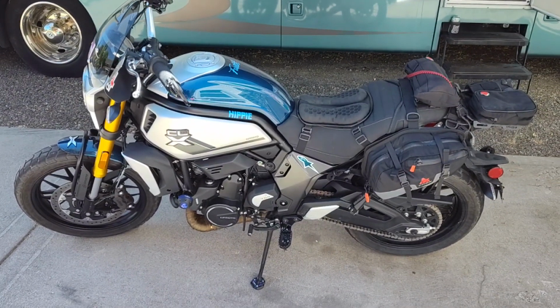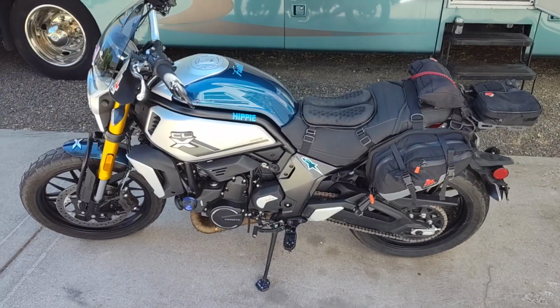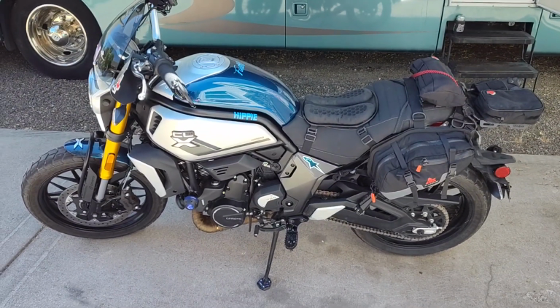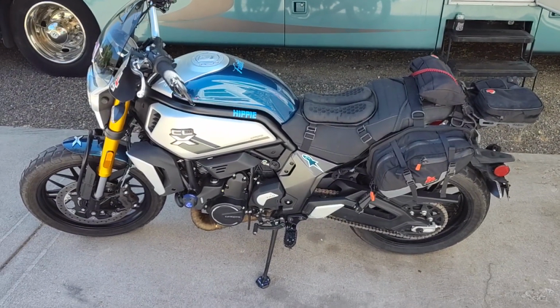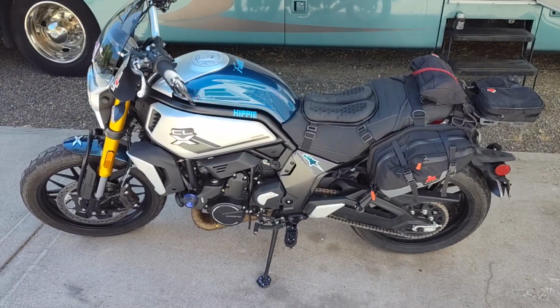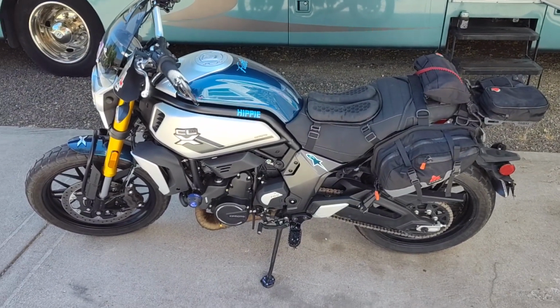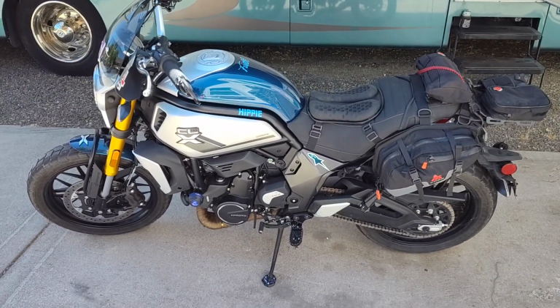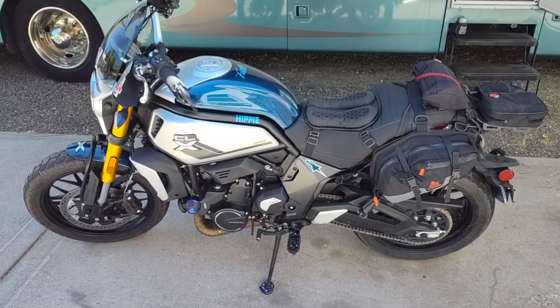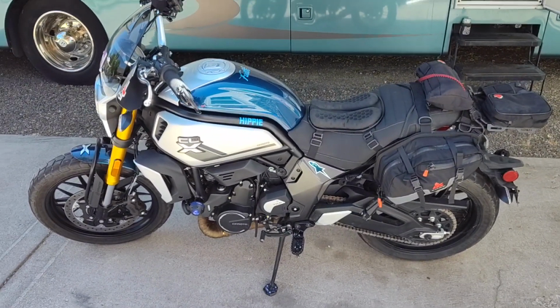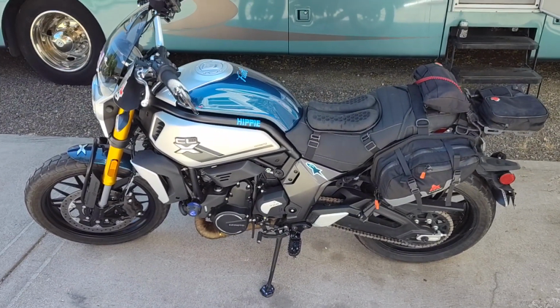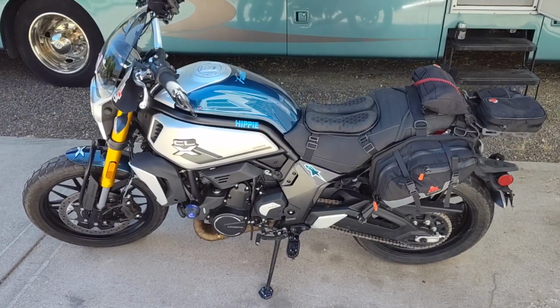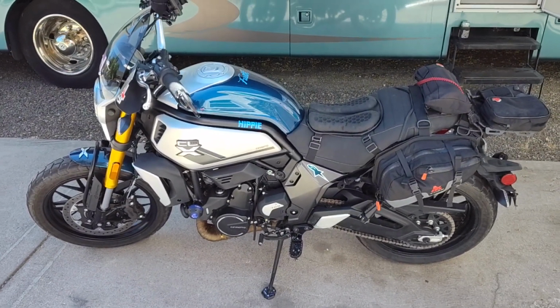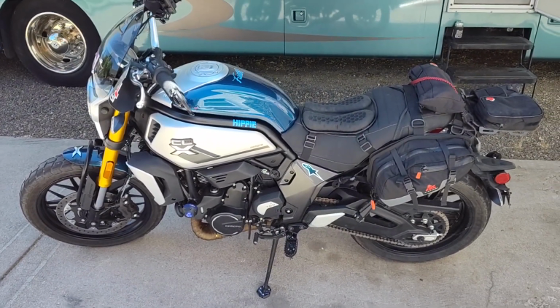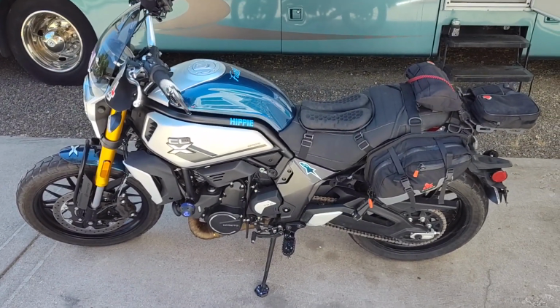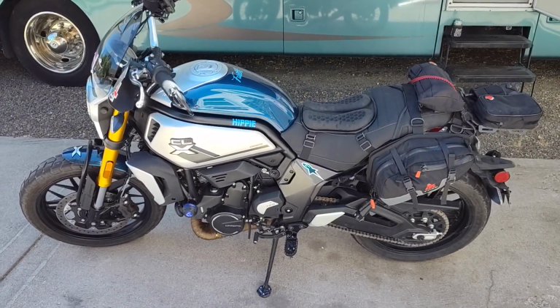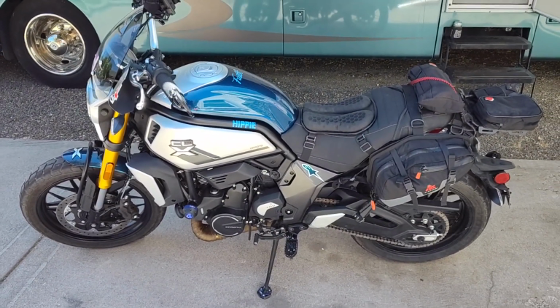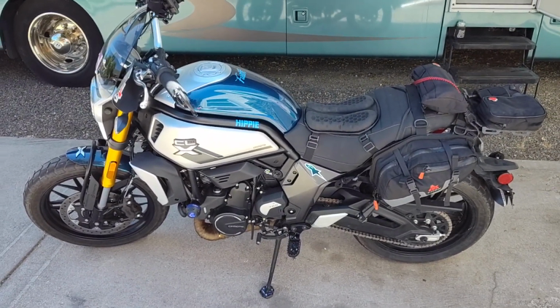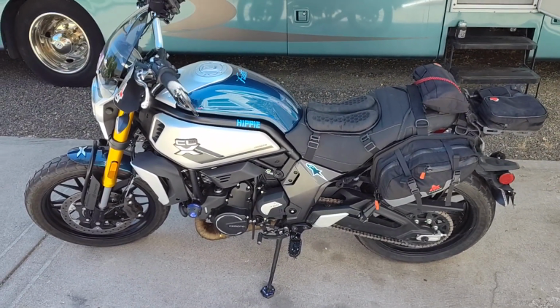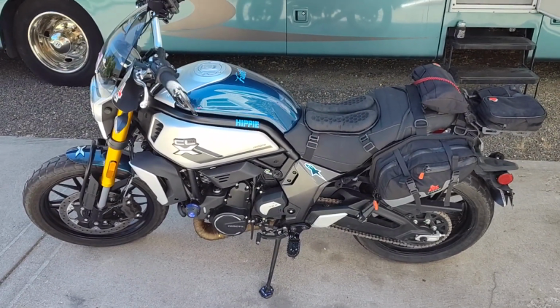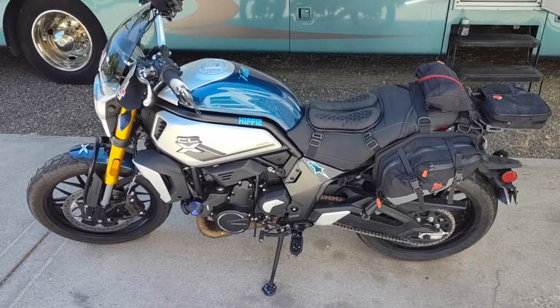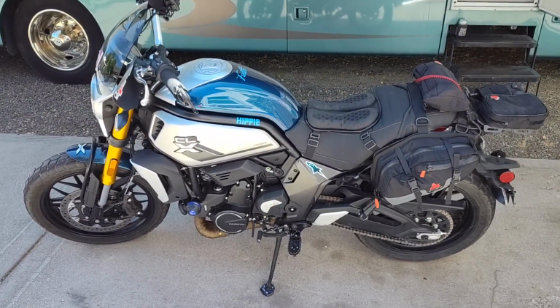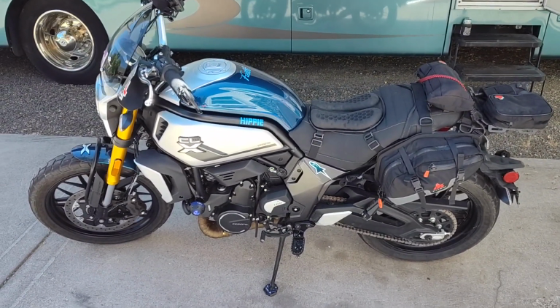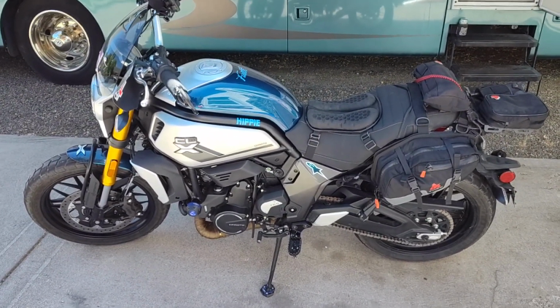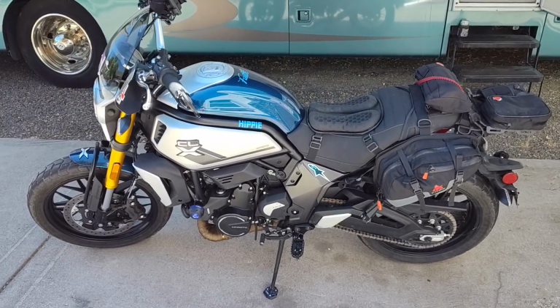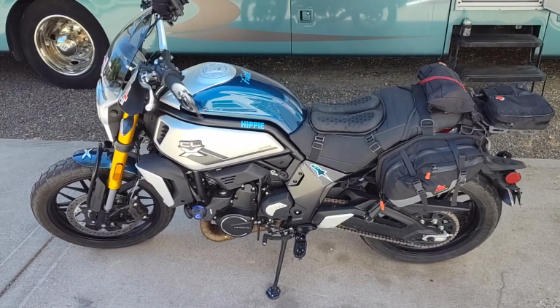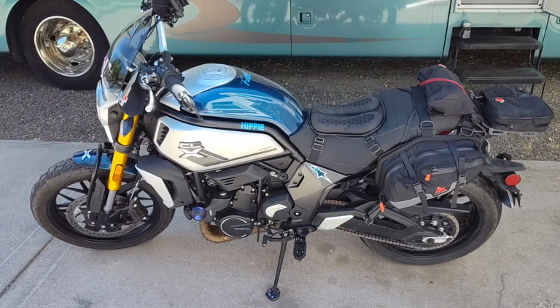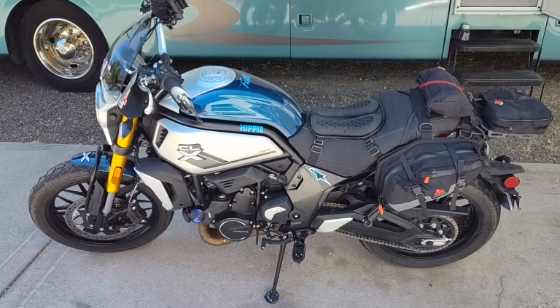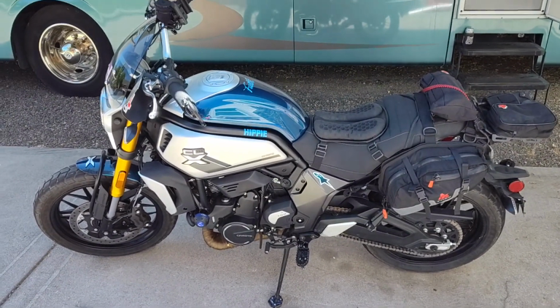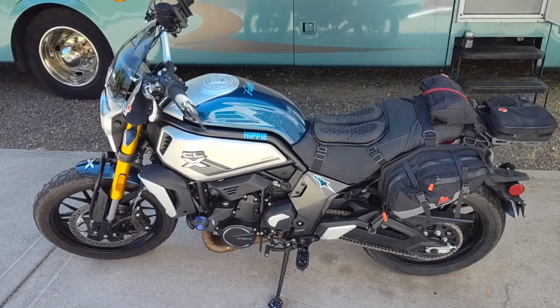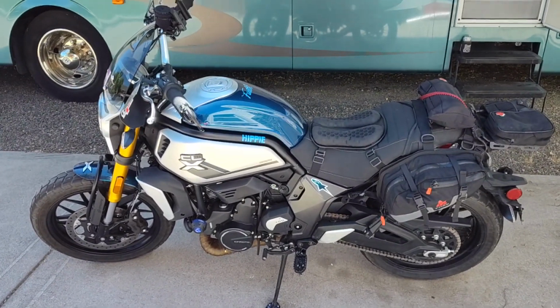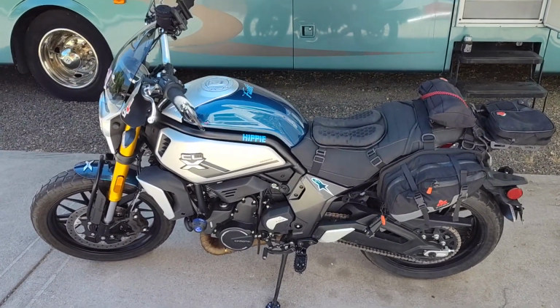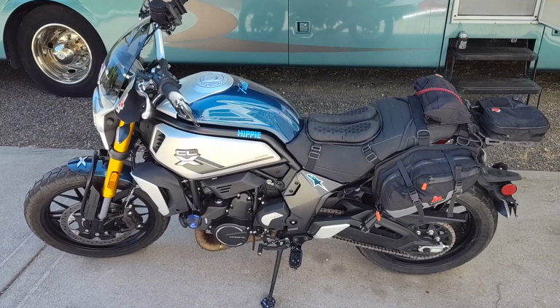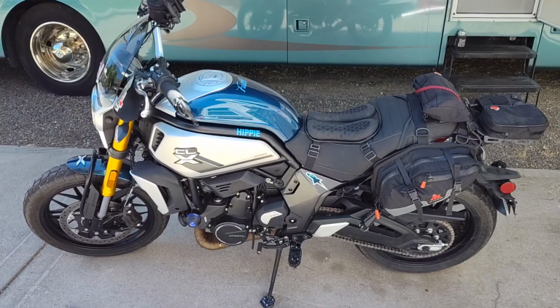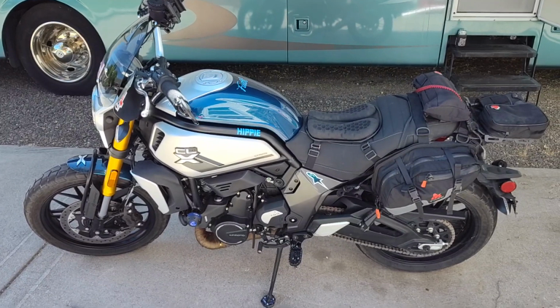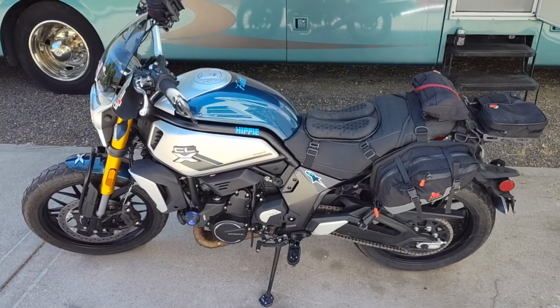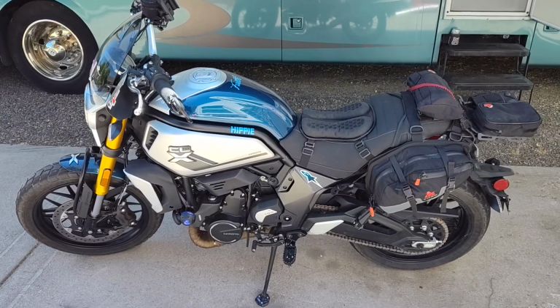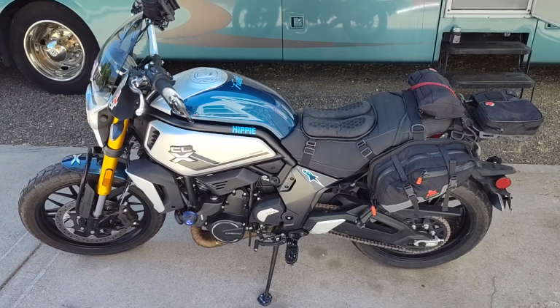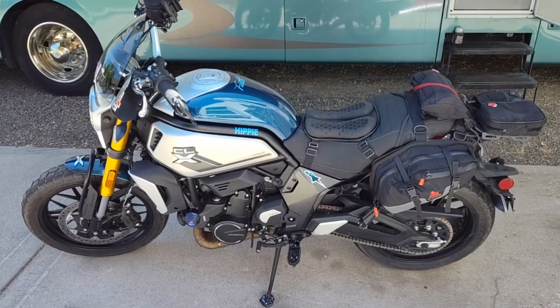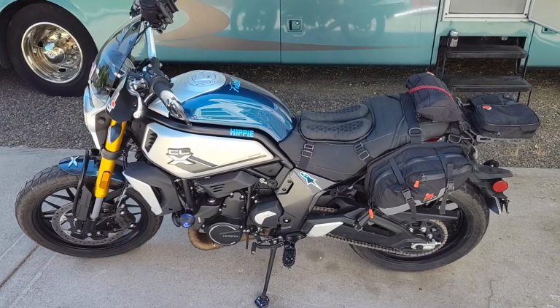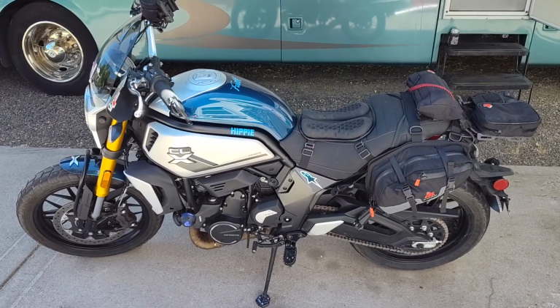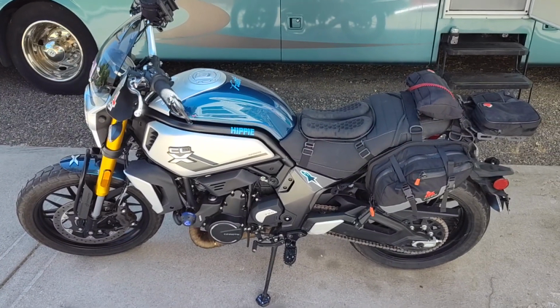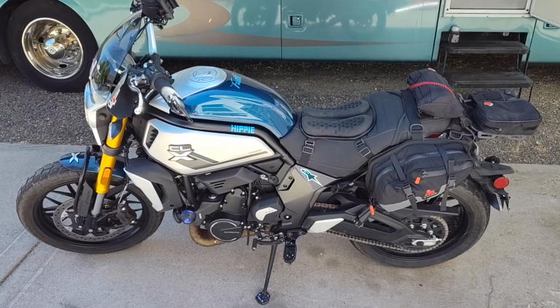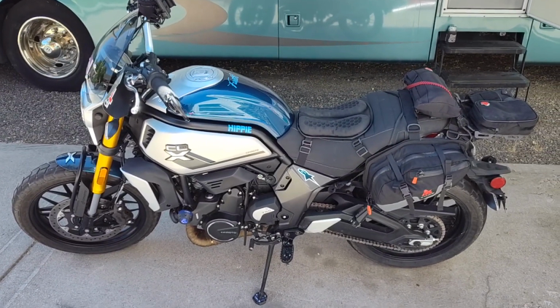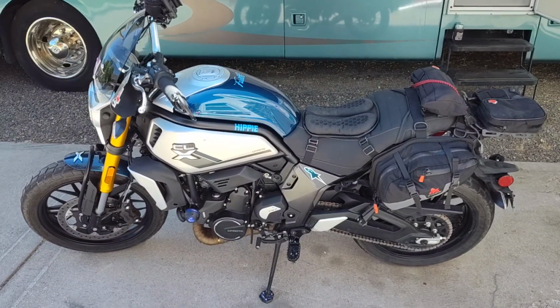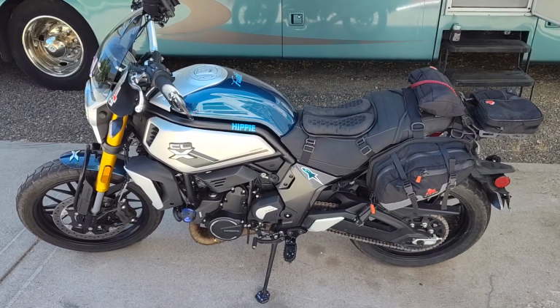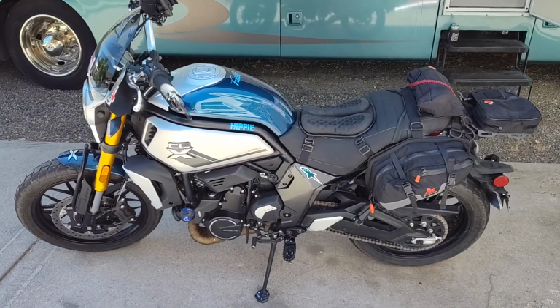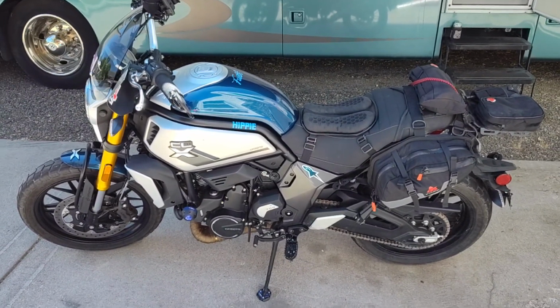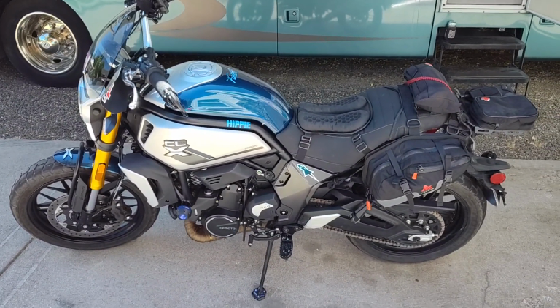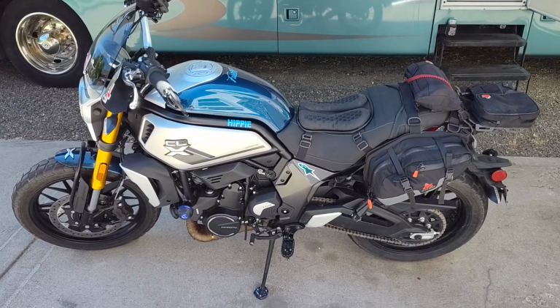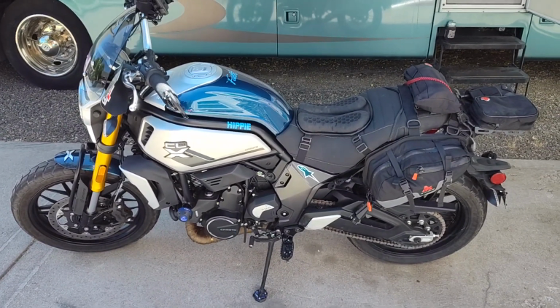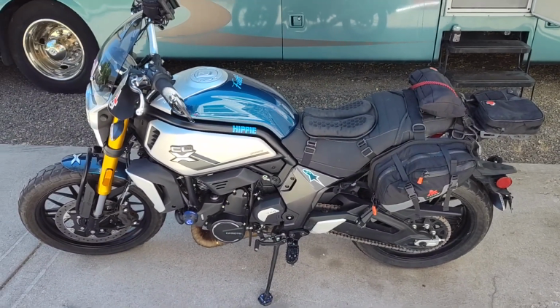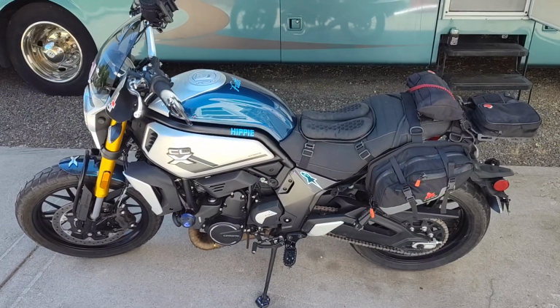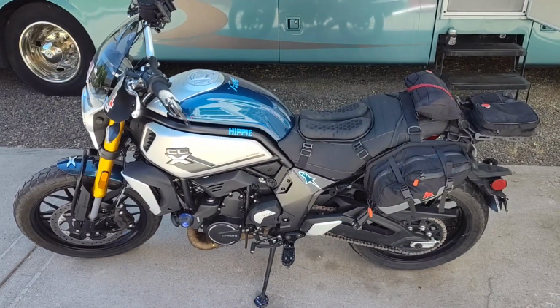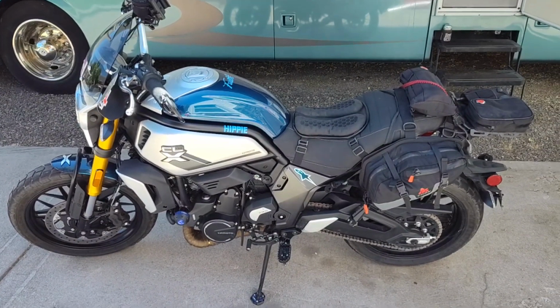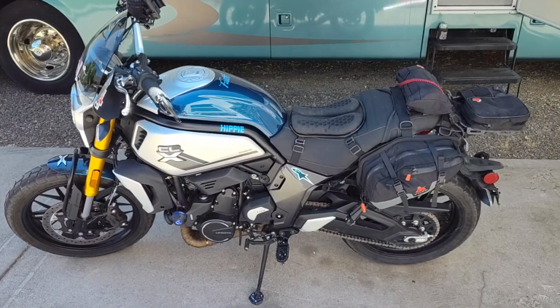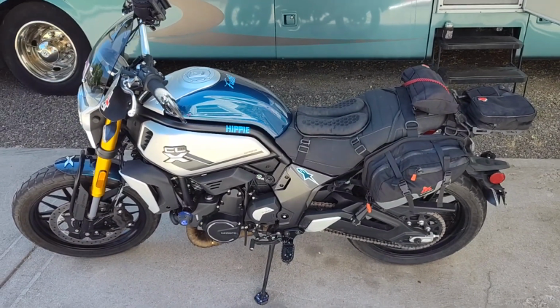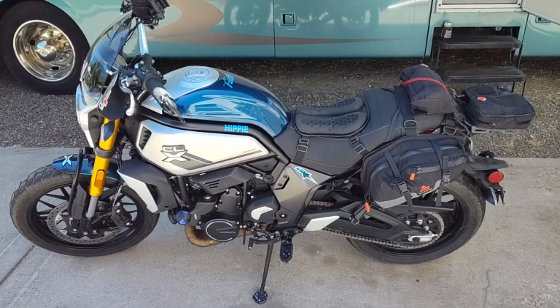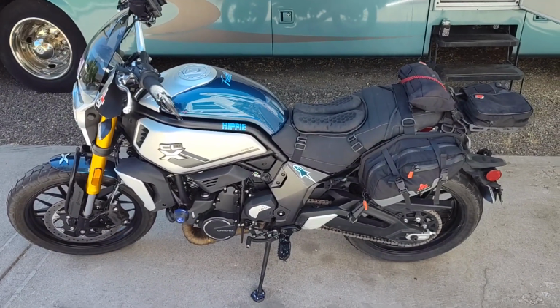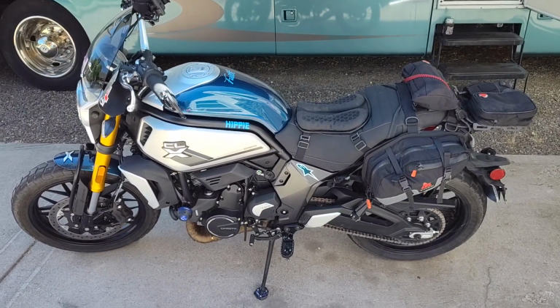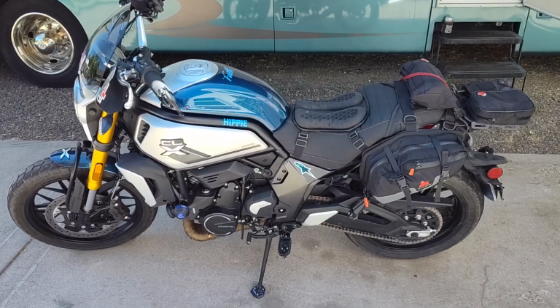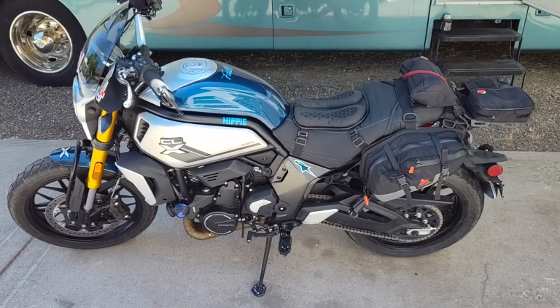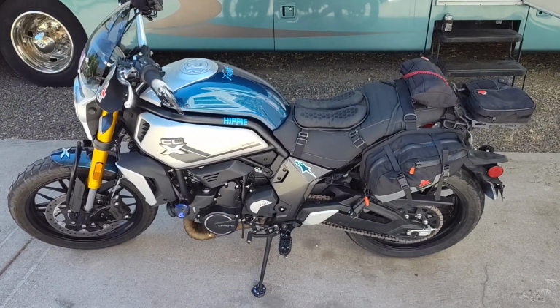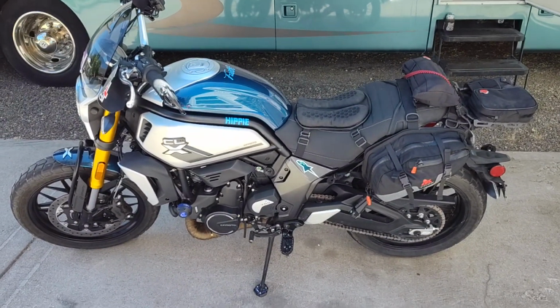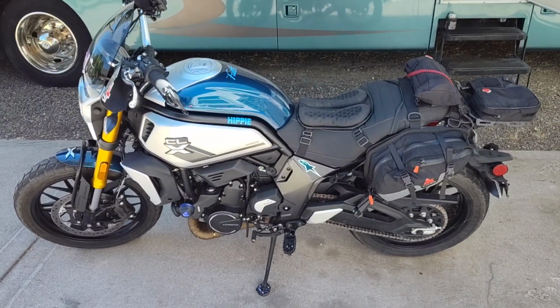I'd have liked to have bought a sport model. Hey, thanks for watching. Hope you liked it.